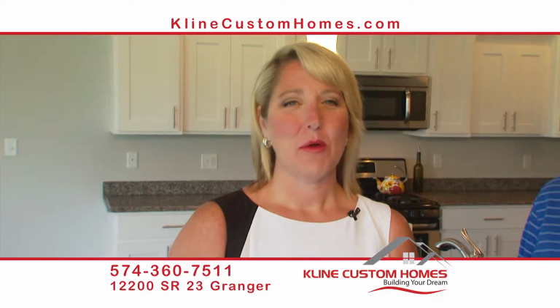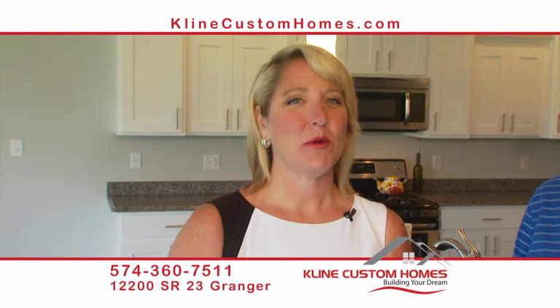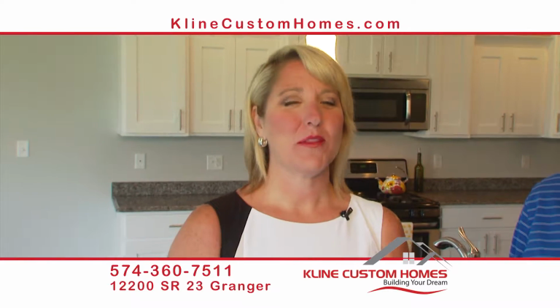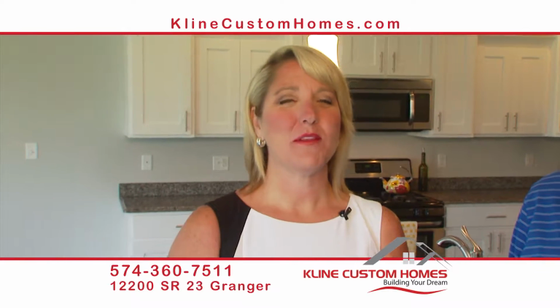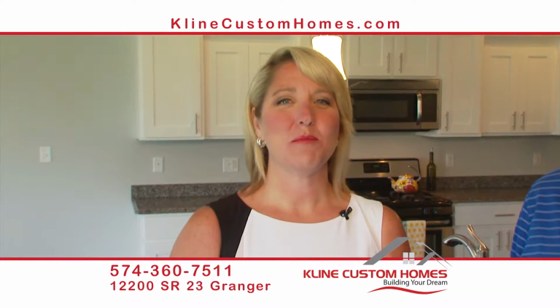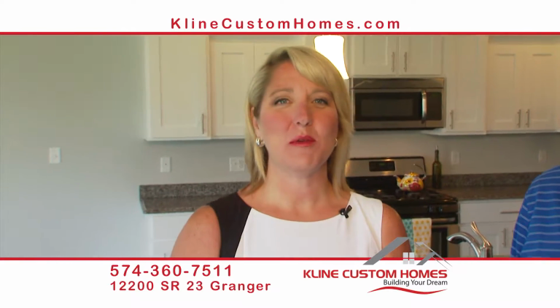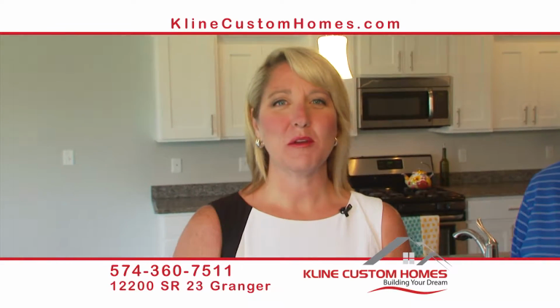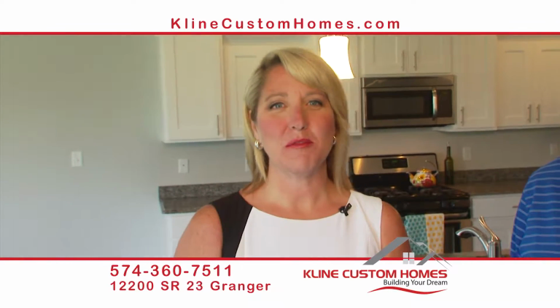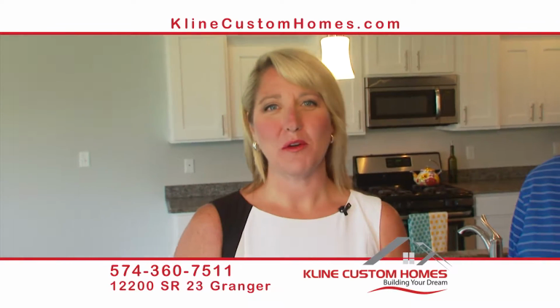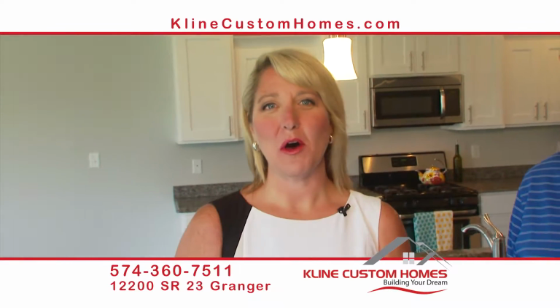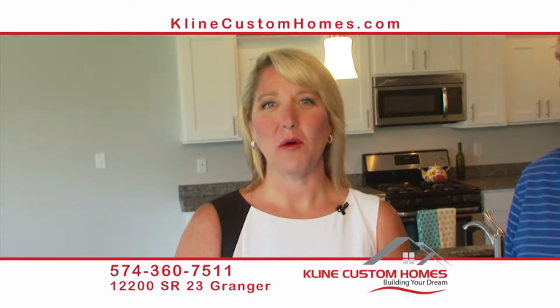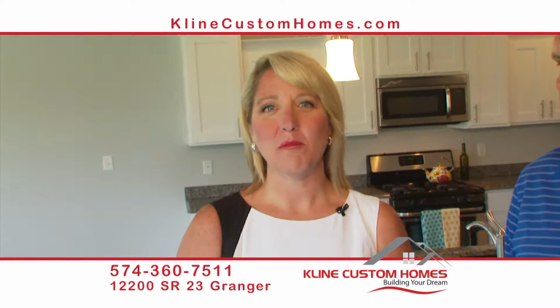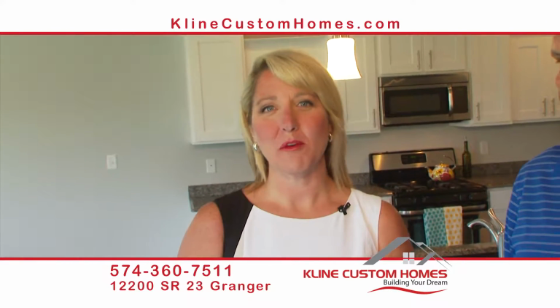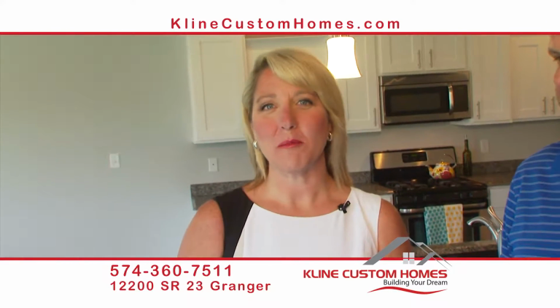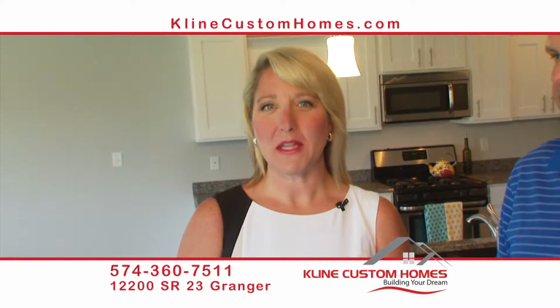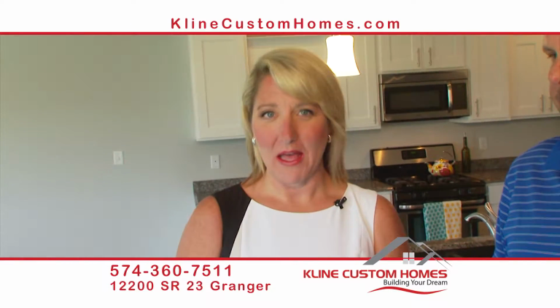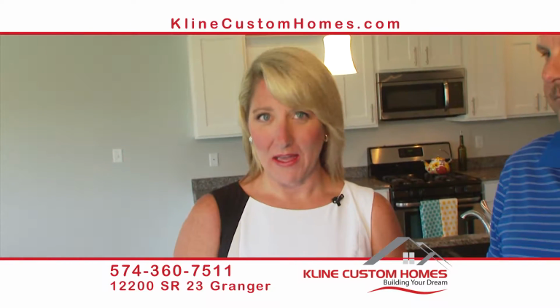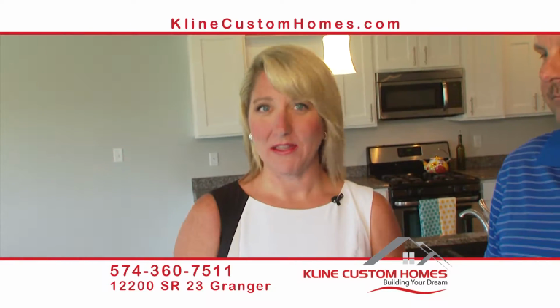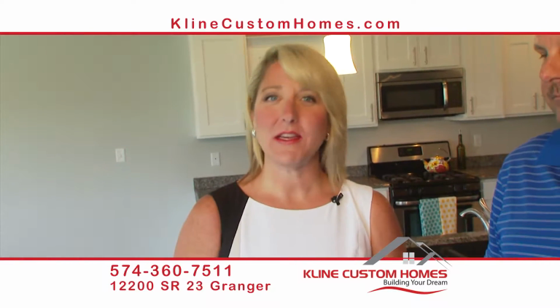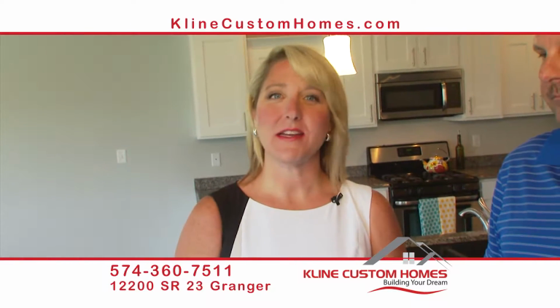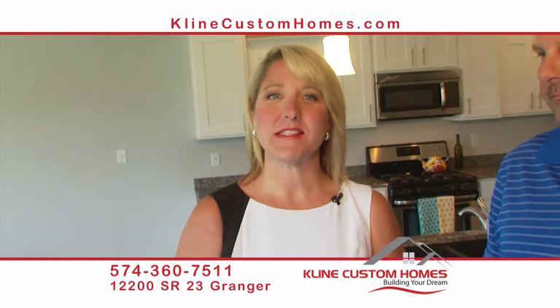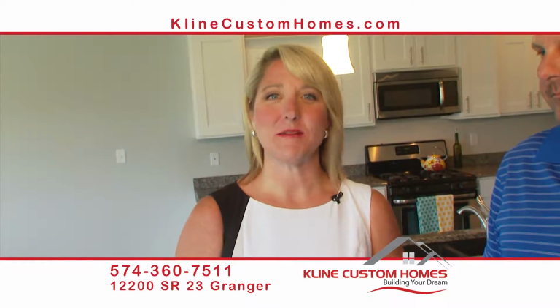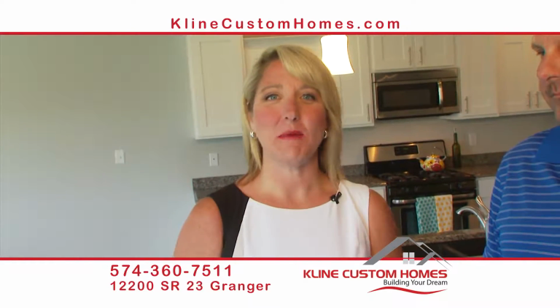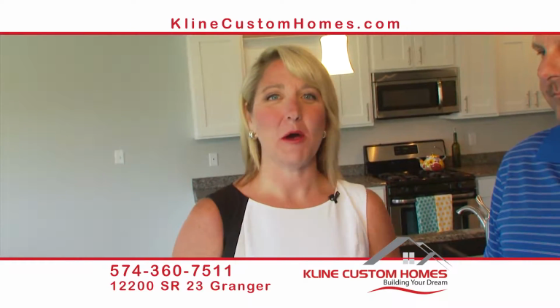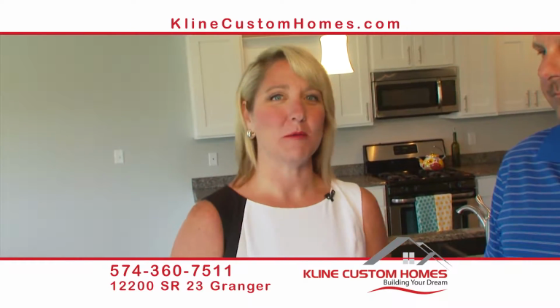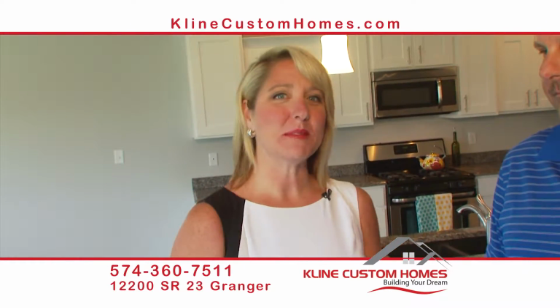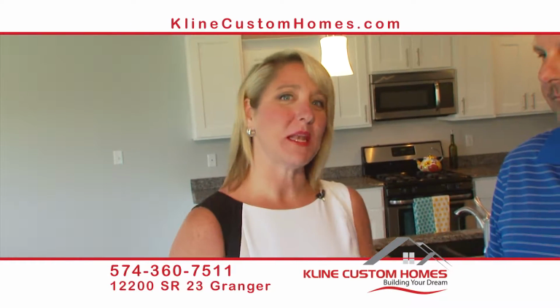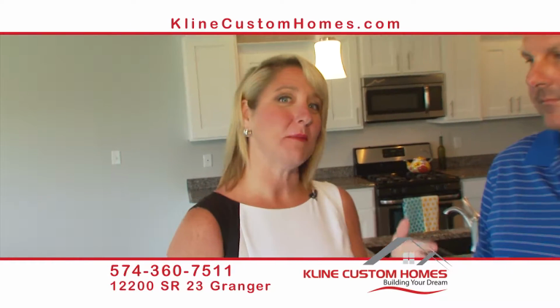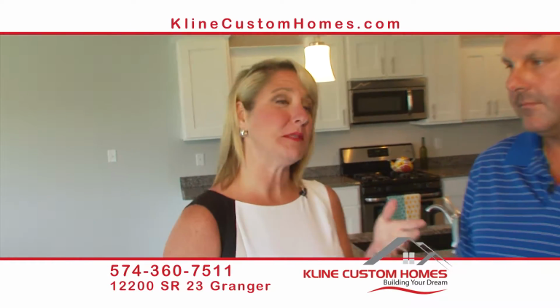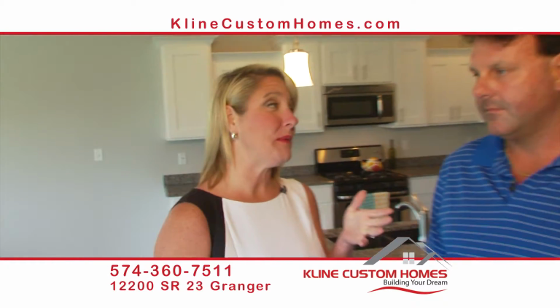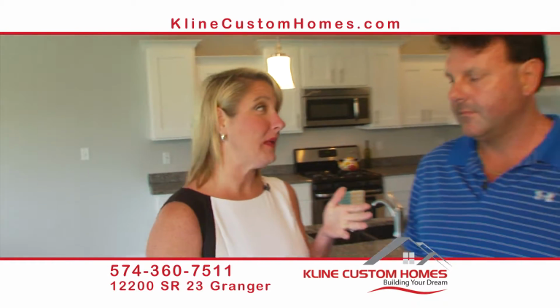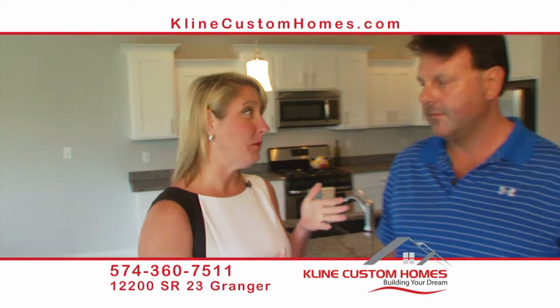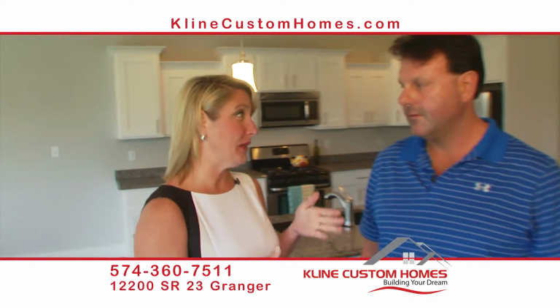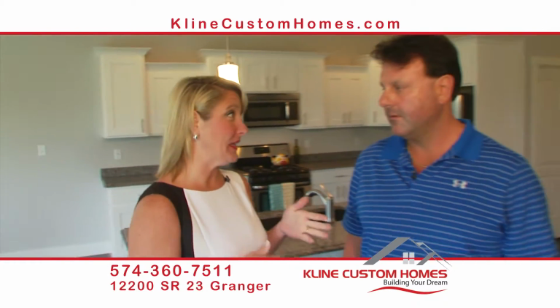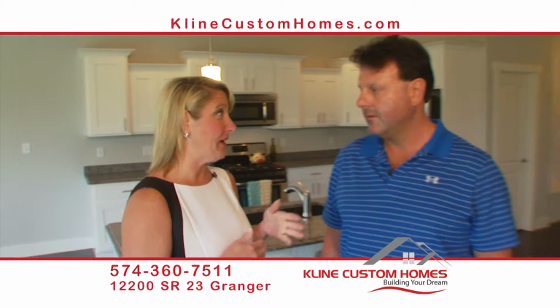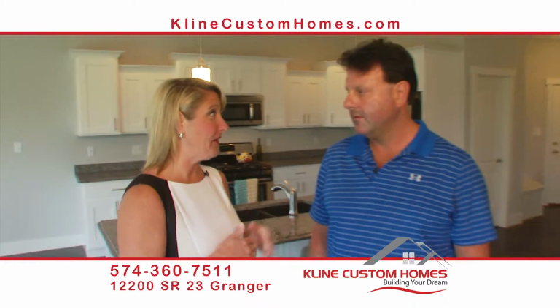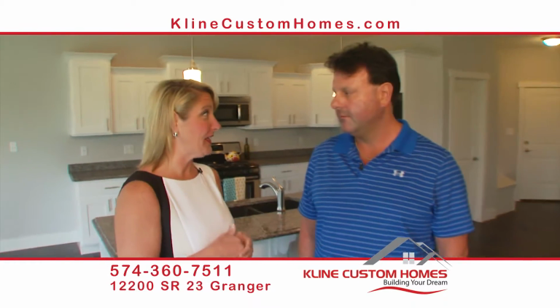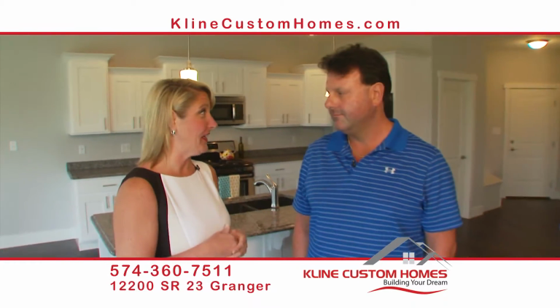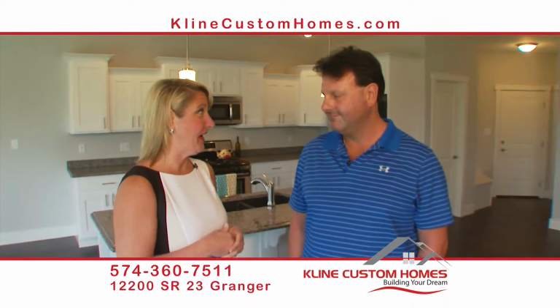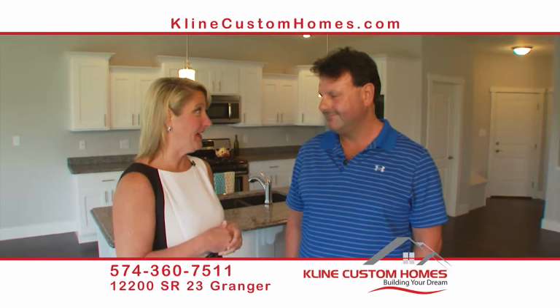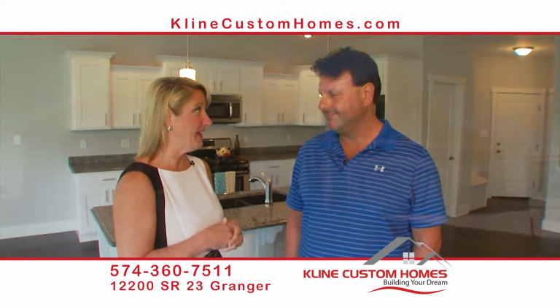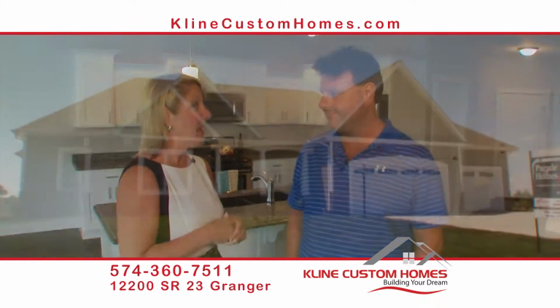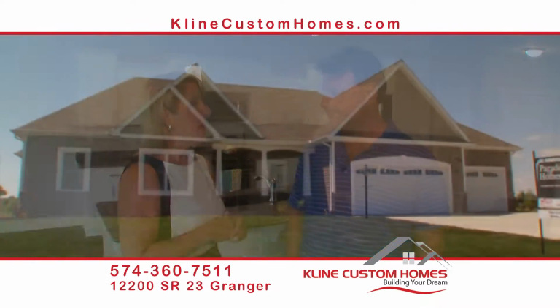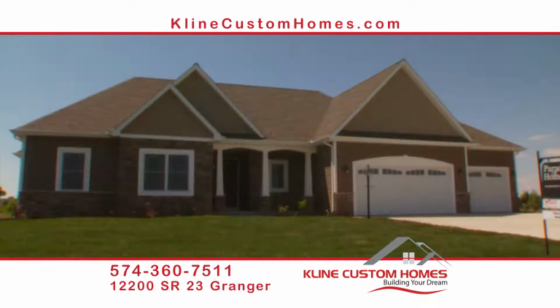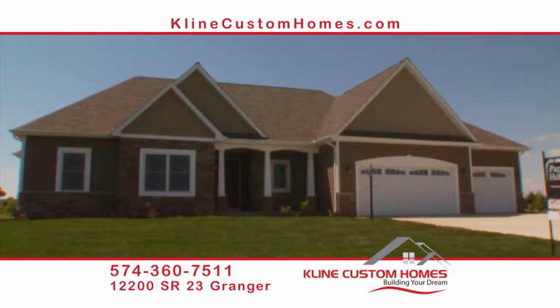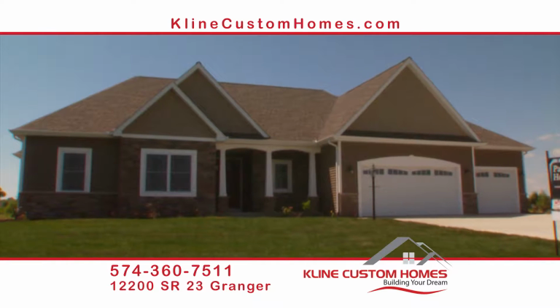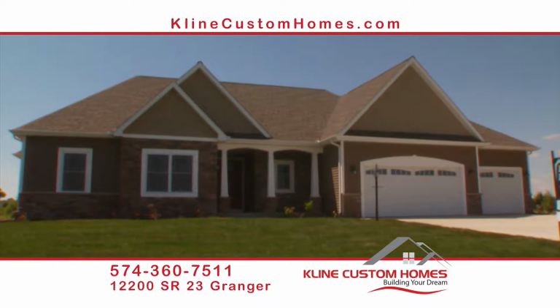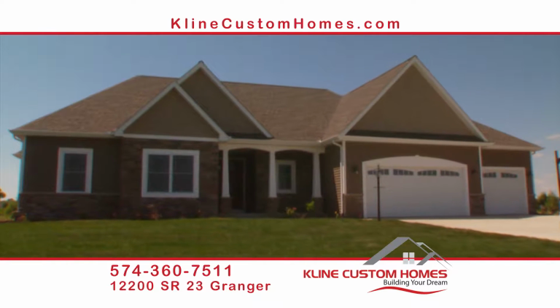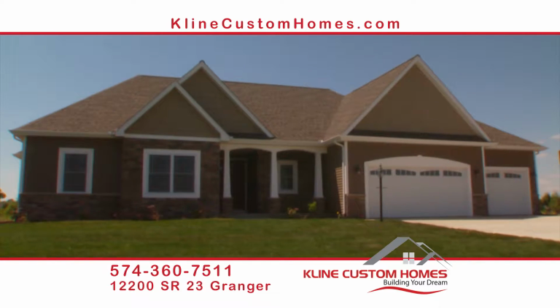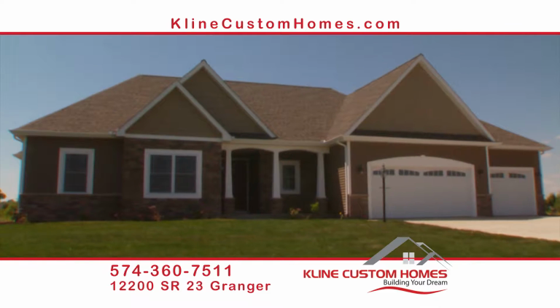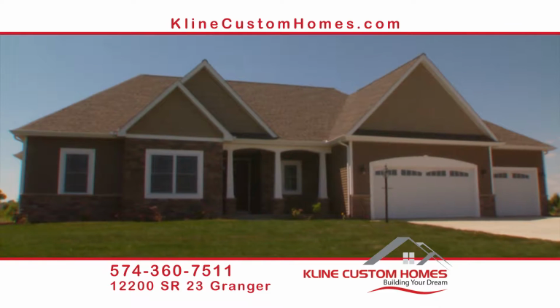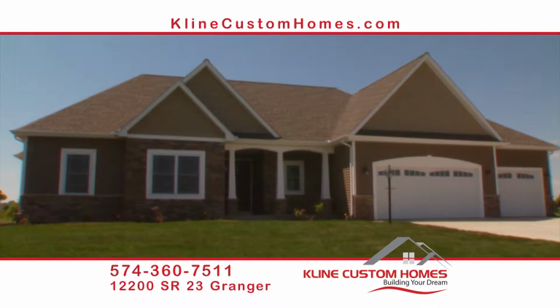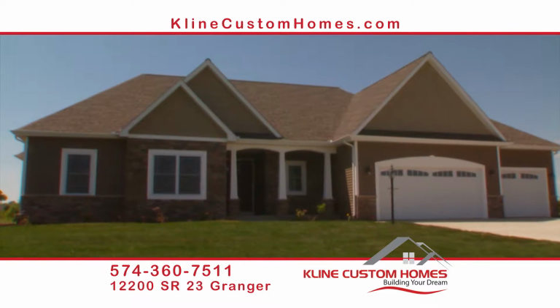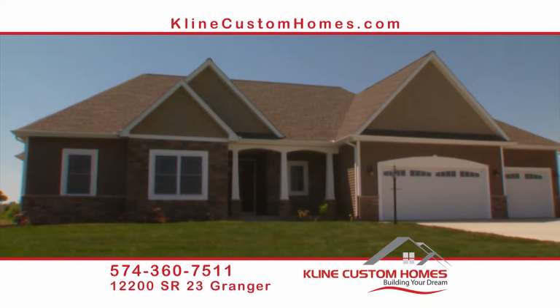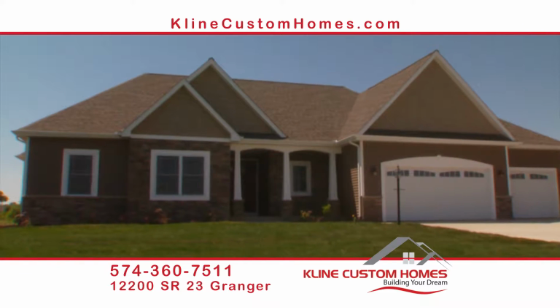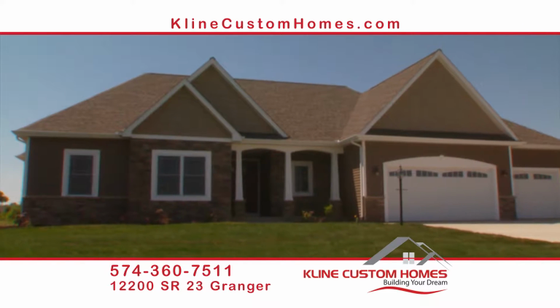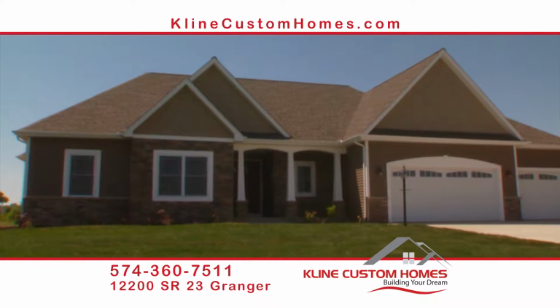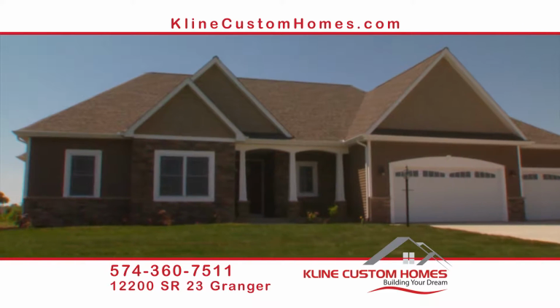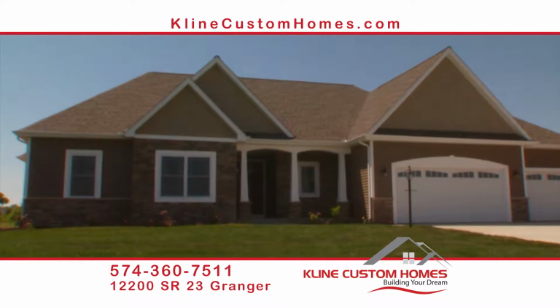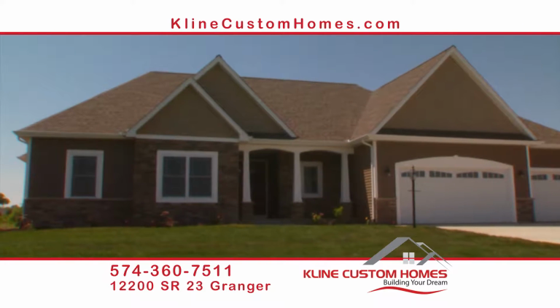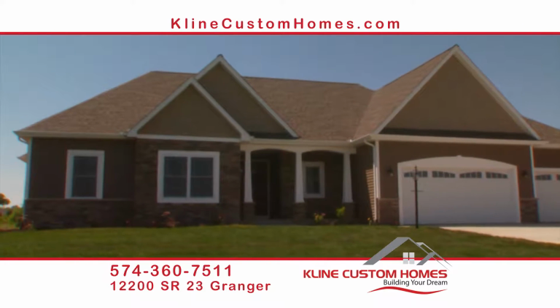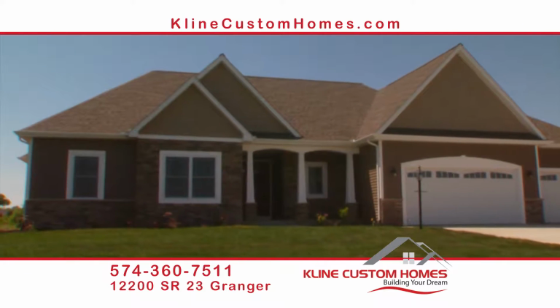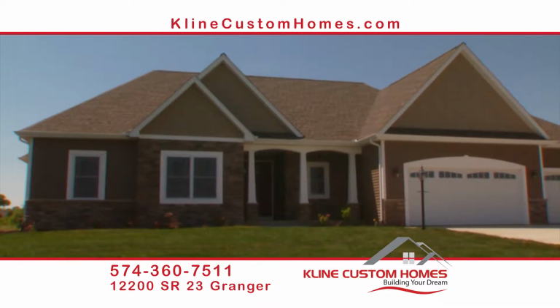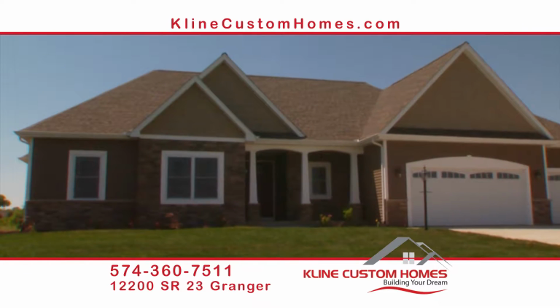We're in this beautiful home from Kline Custom Homes and I'm speaking with Larry Kline. What makes Kline Custom Homes different from other builders?